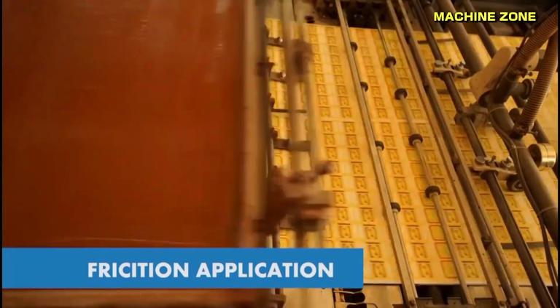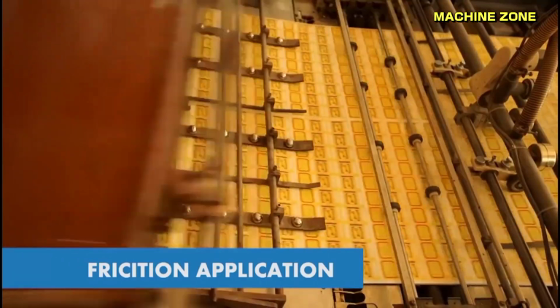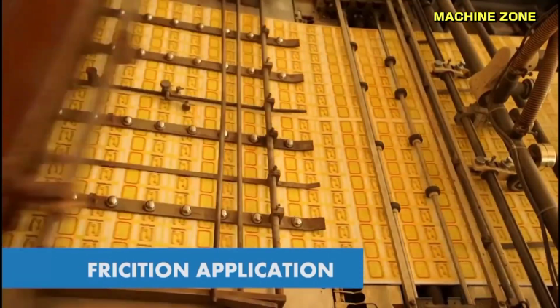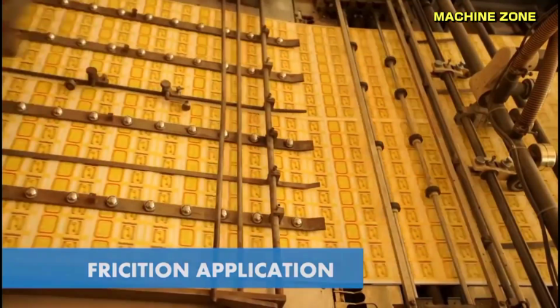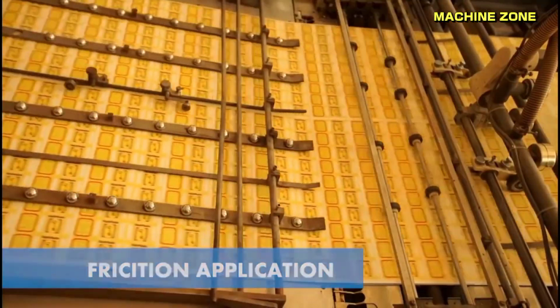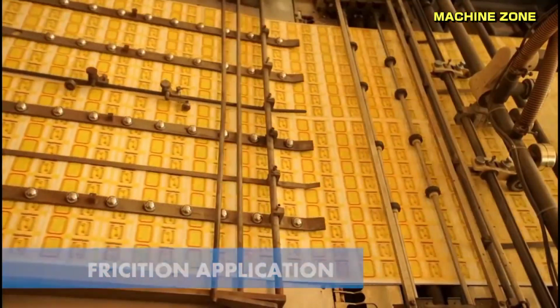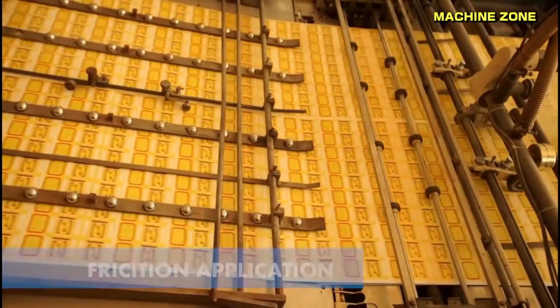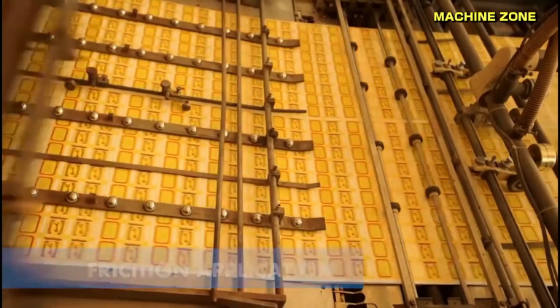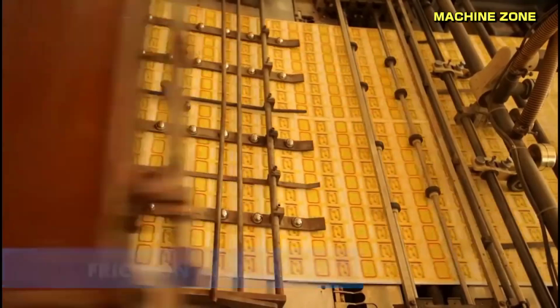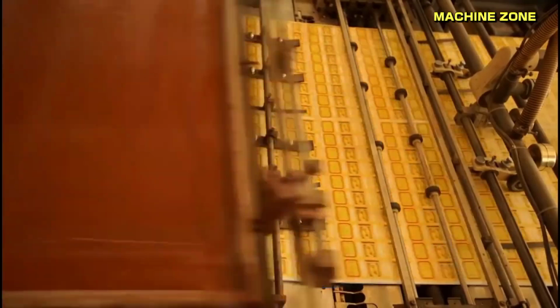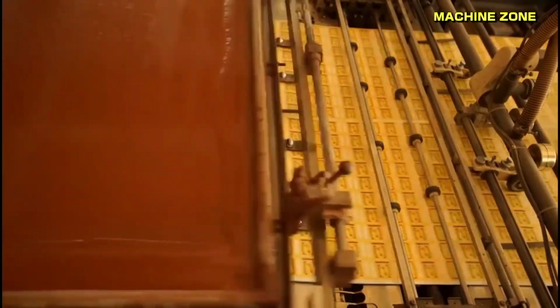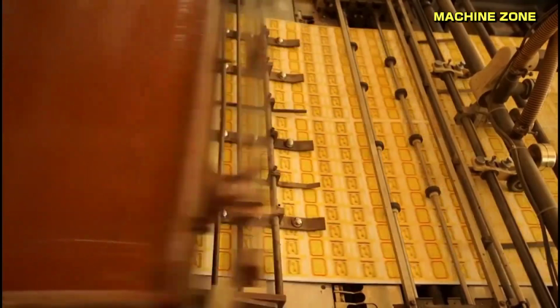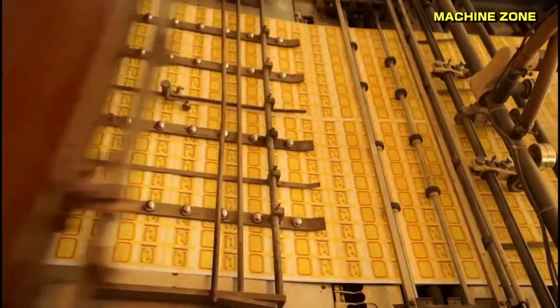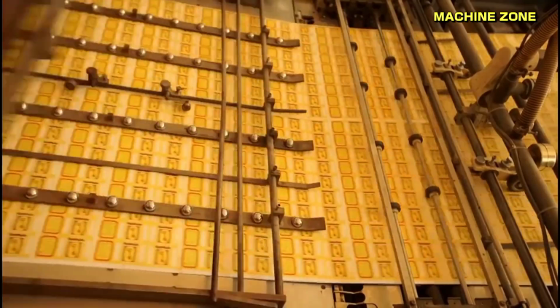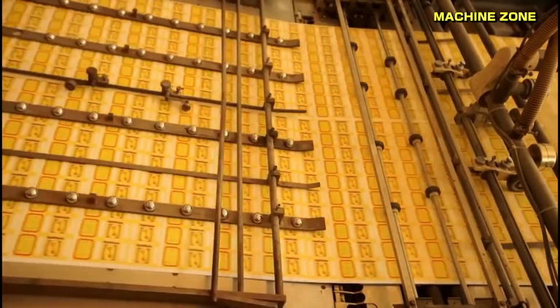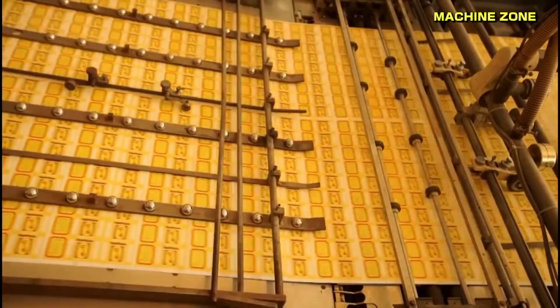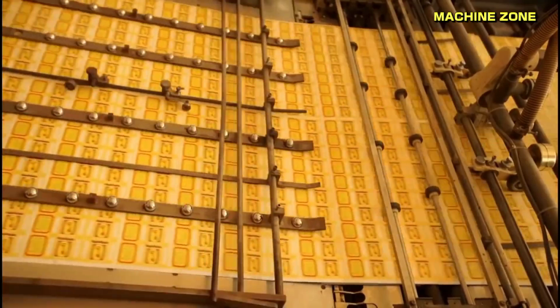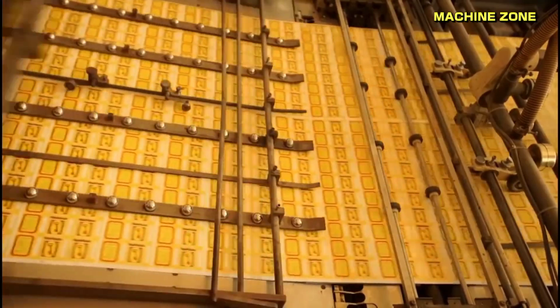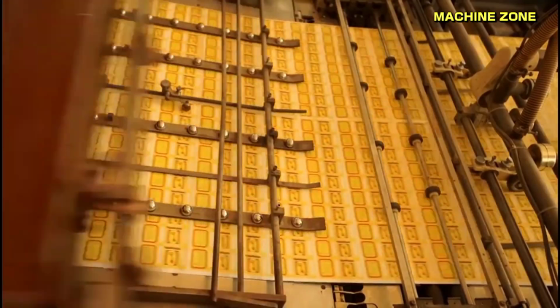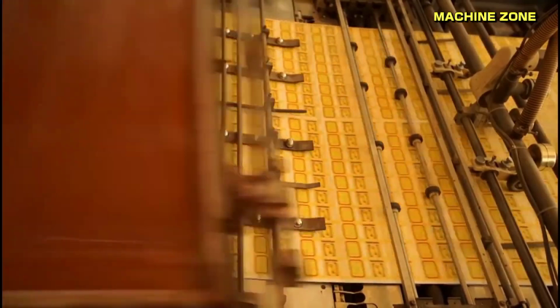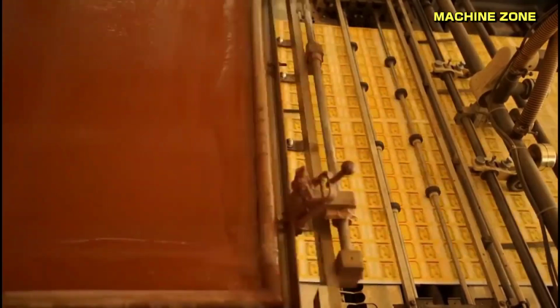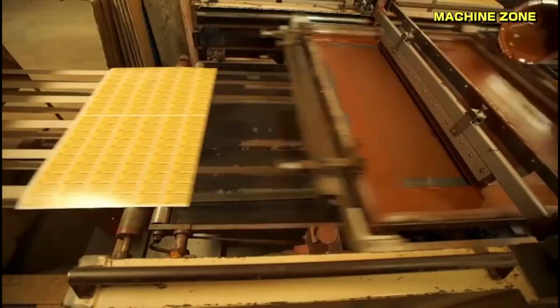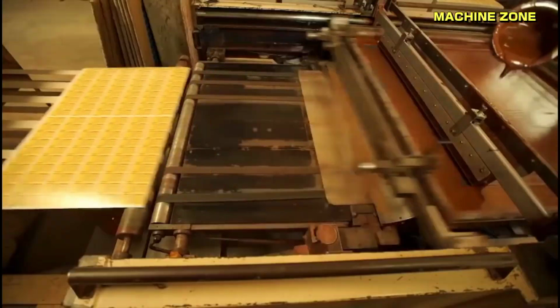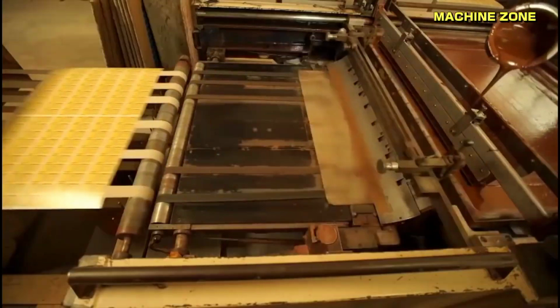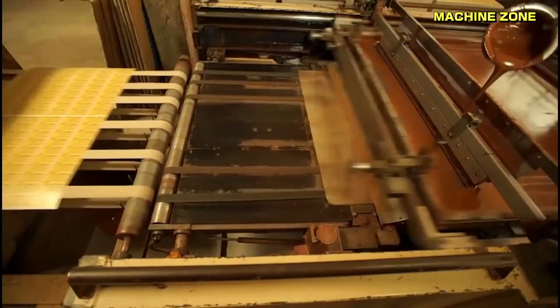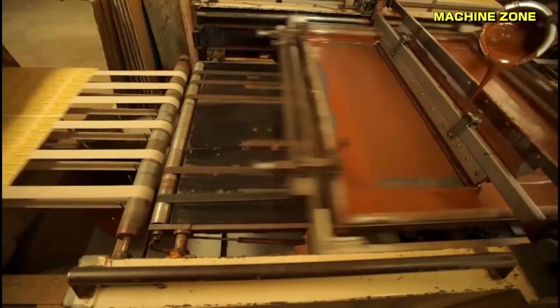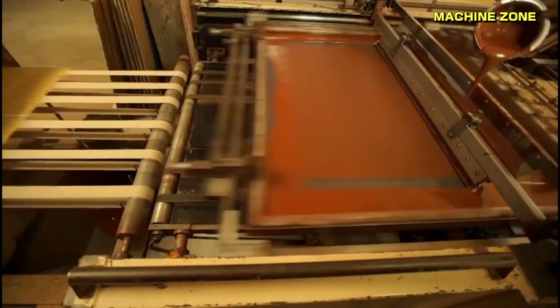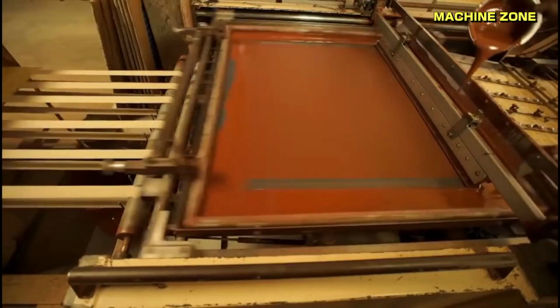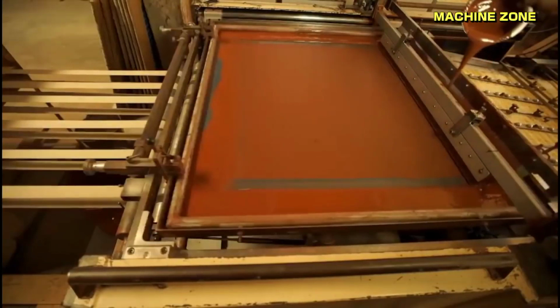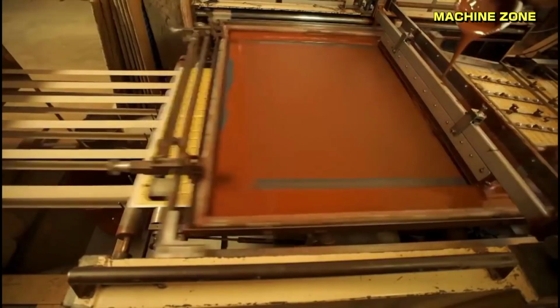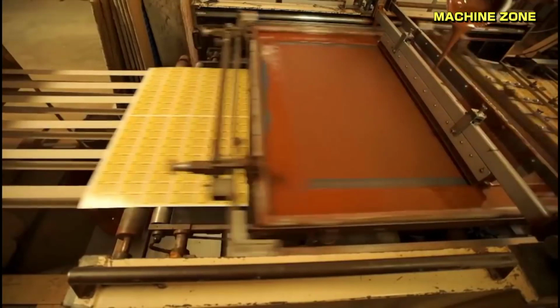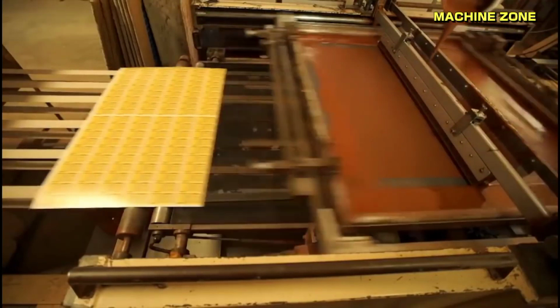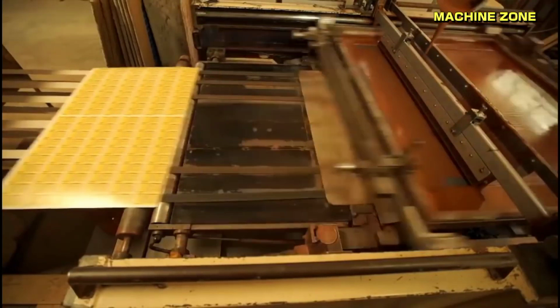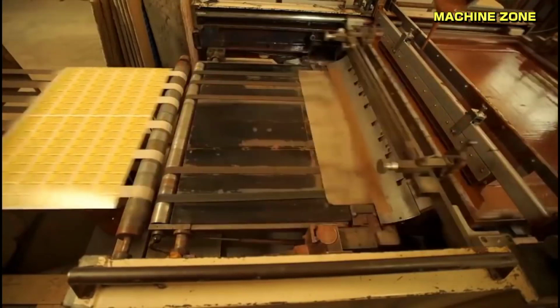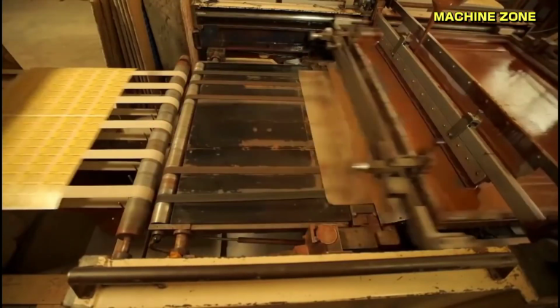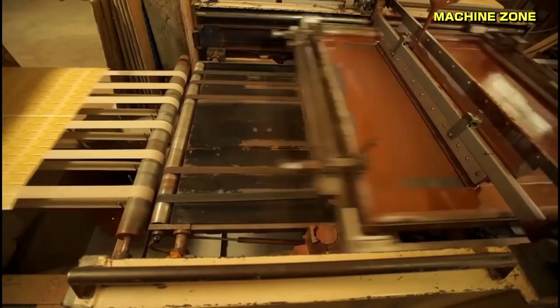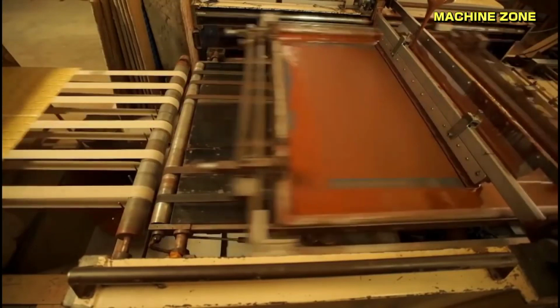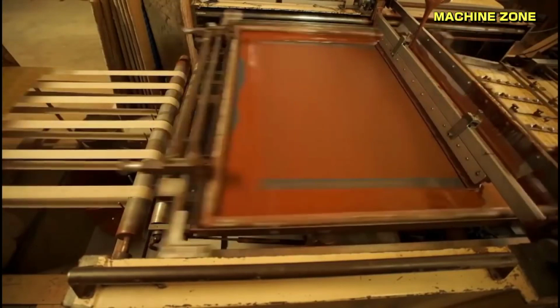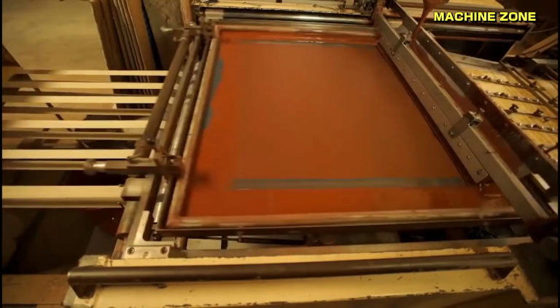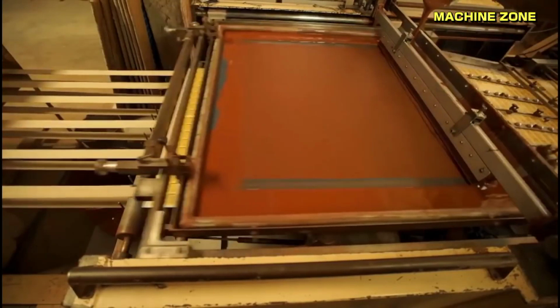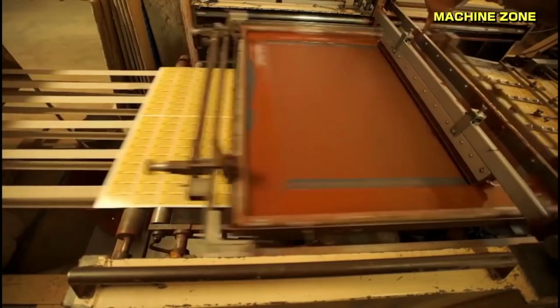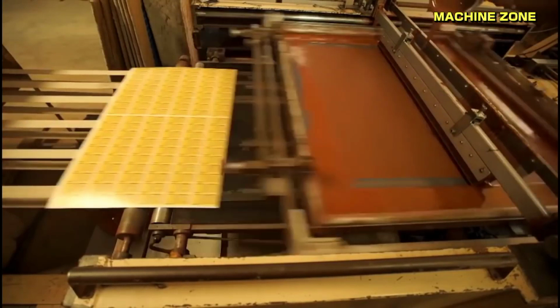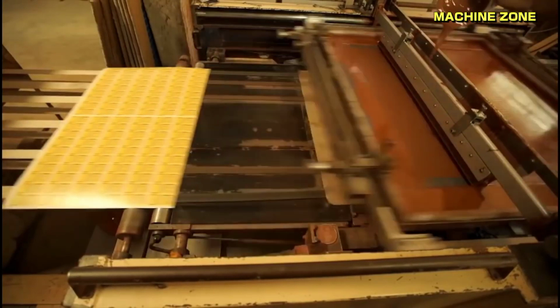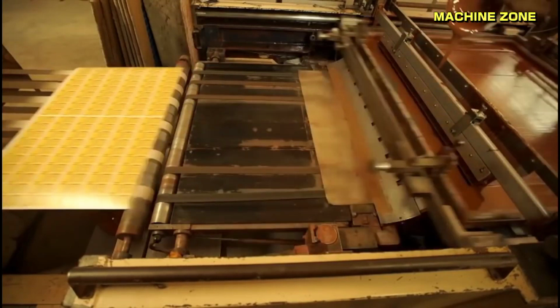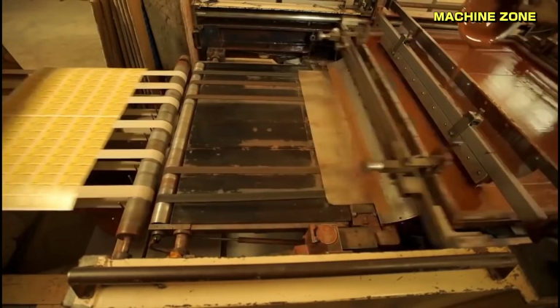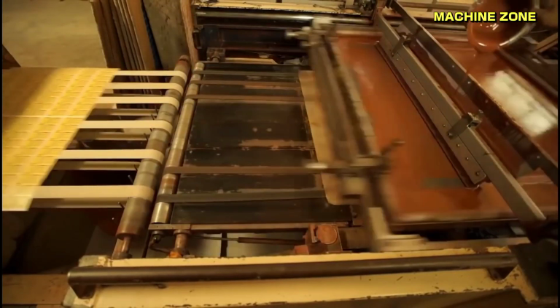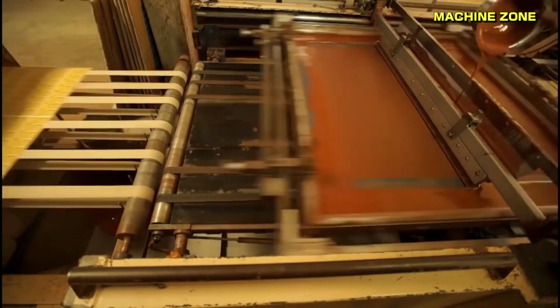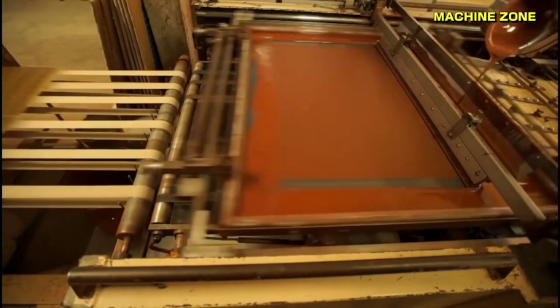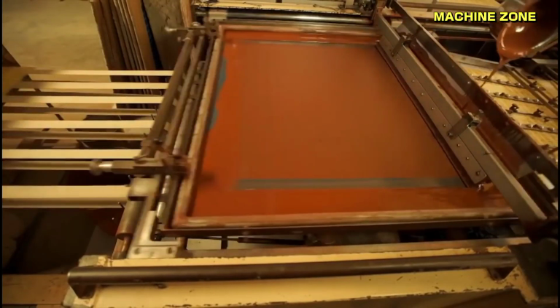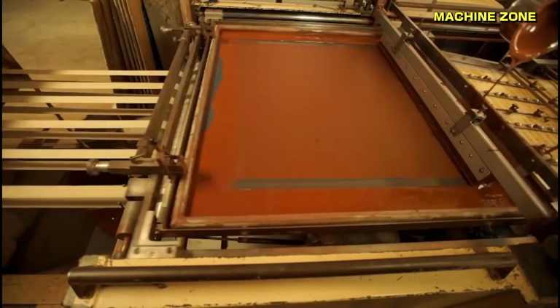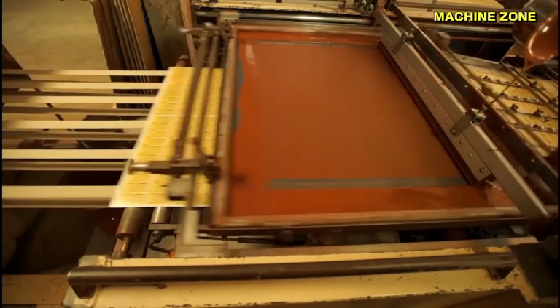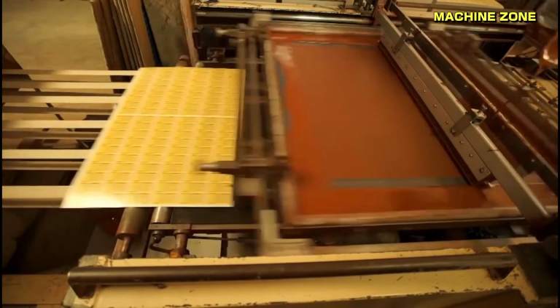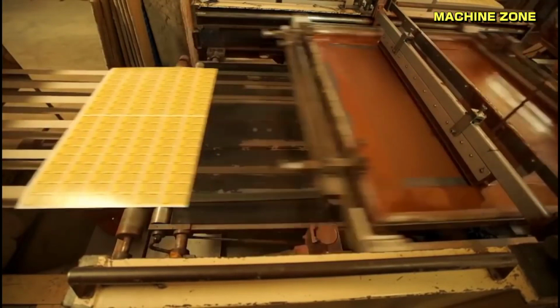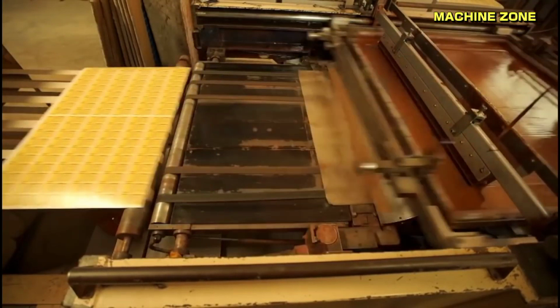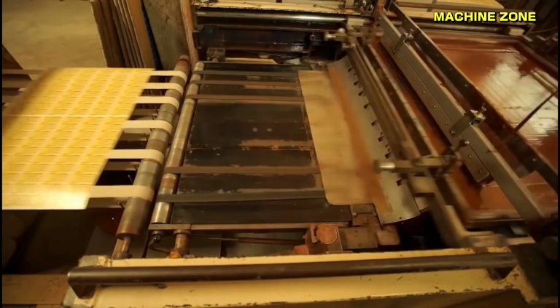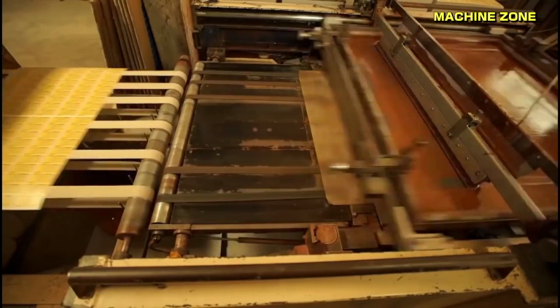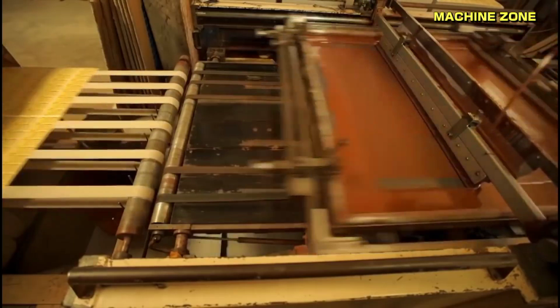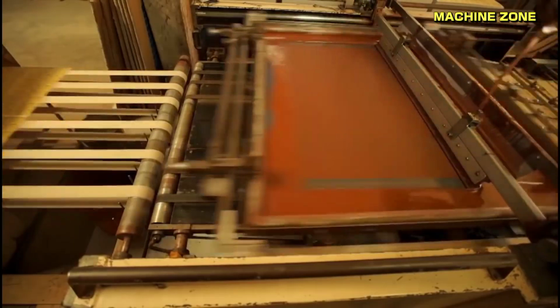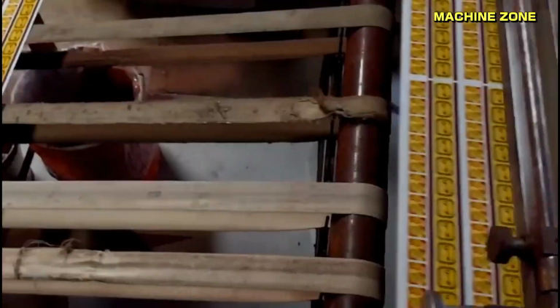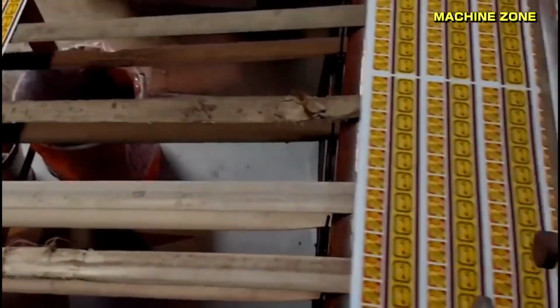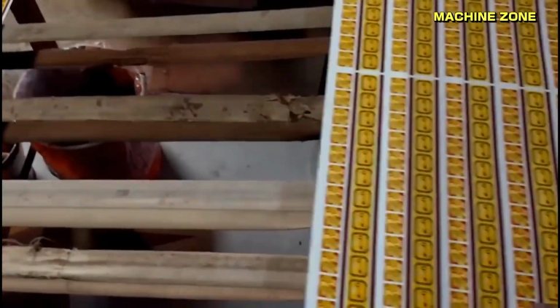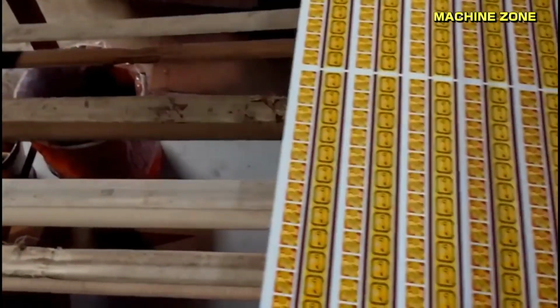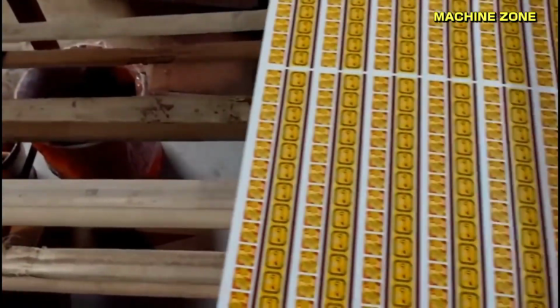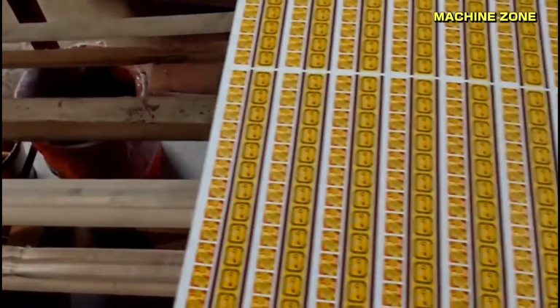Friction surface application: a strip of sandpaper or other abrasive material is applied to the side of the matchbox where the match head will strike. It provides the friction needed to ignite the match head when struck.